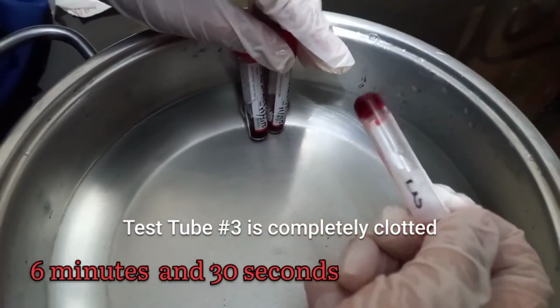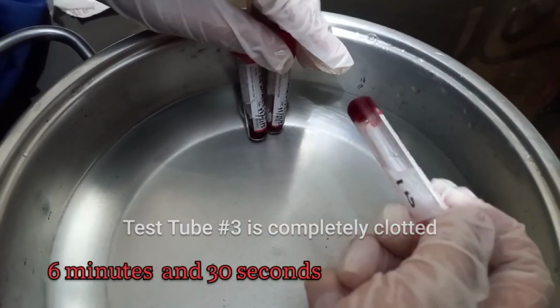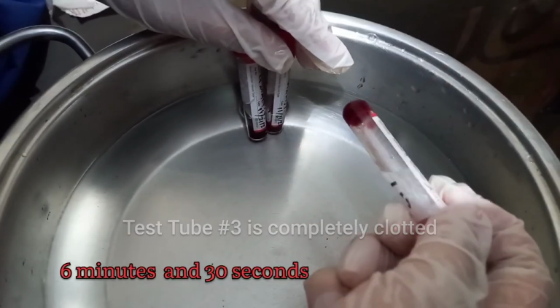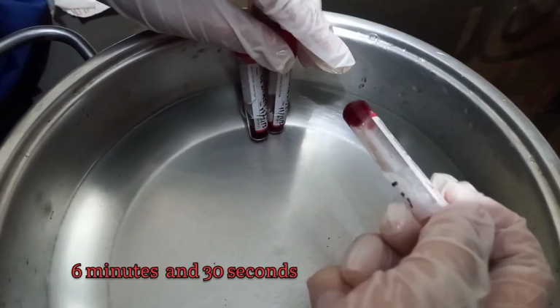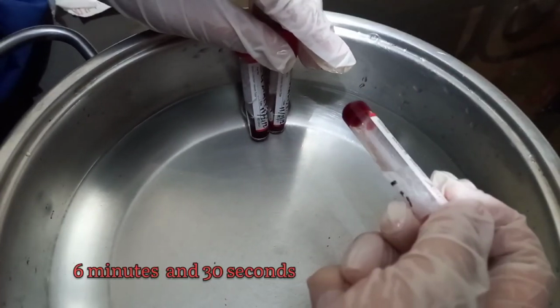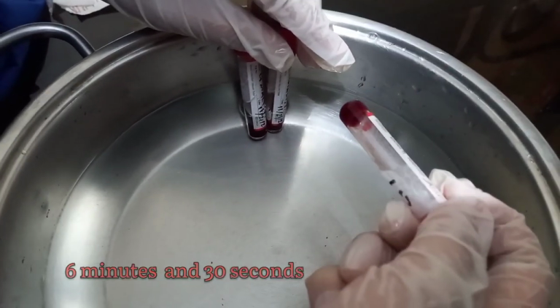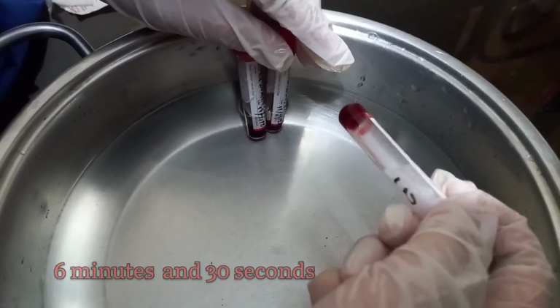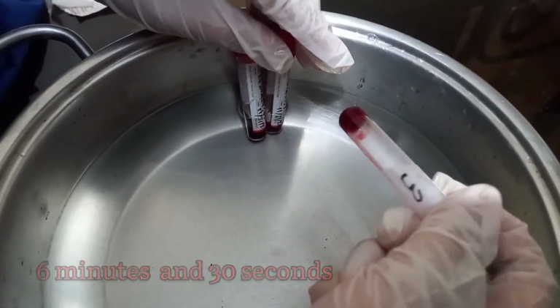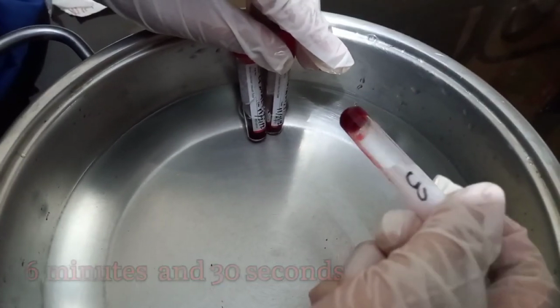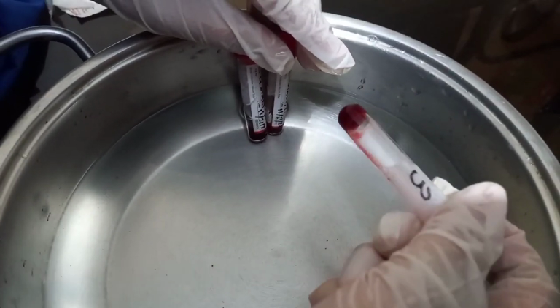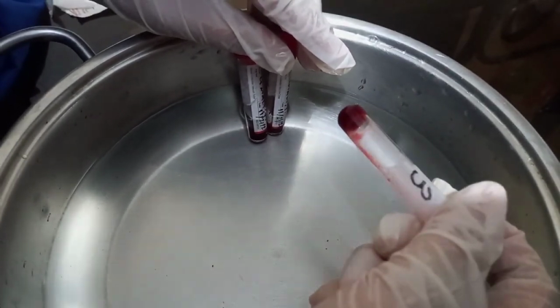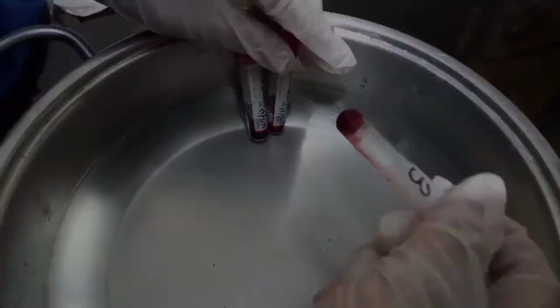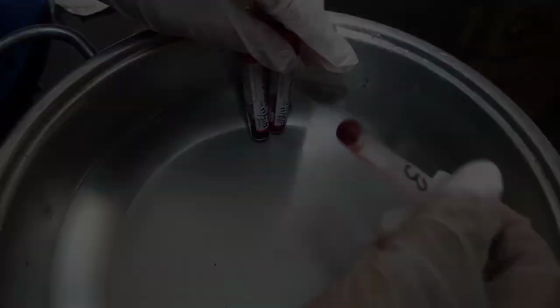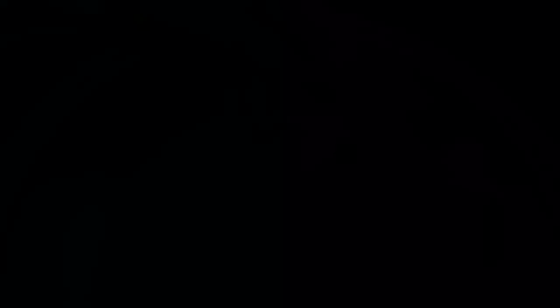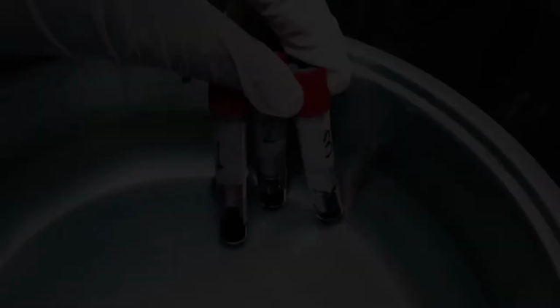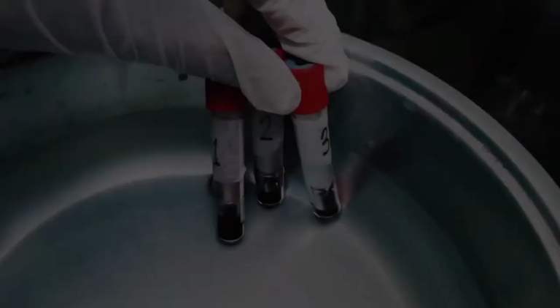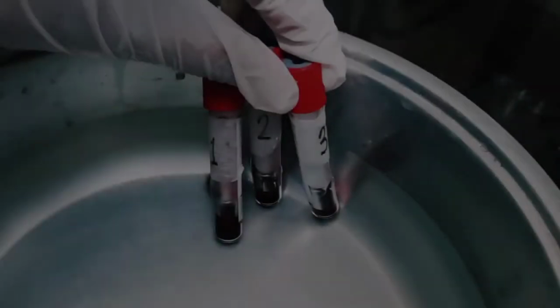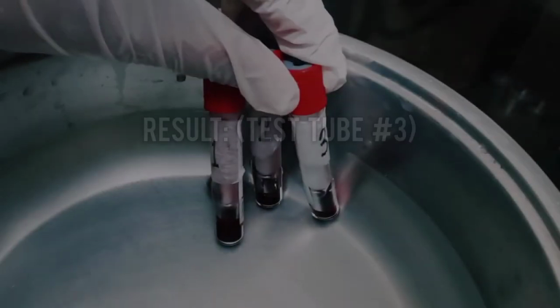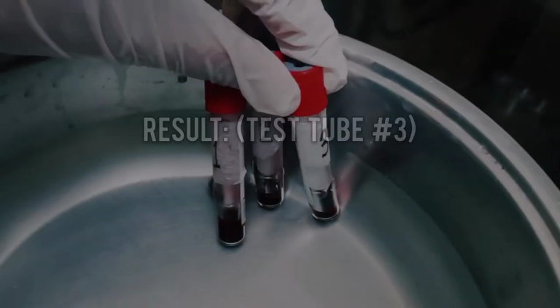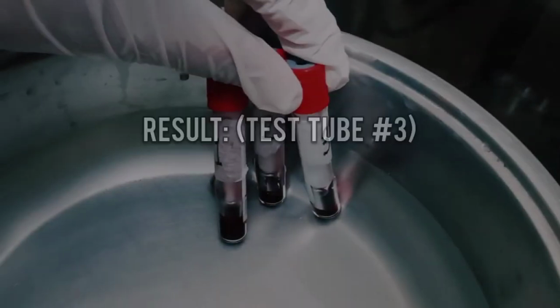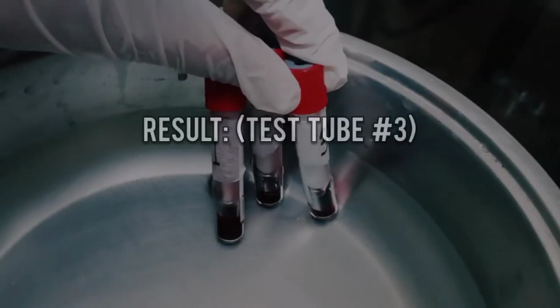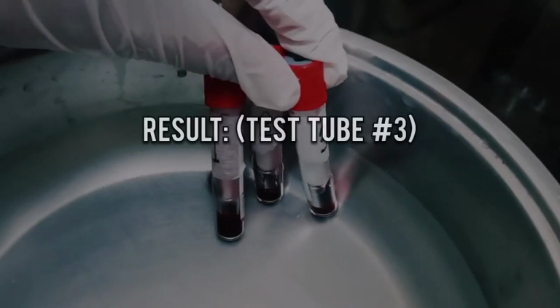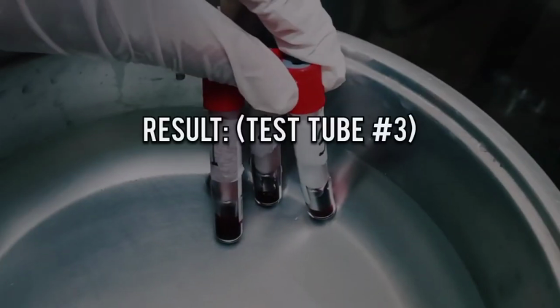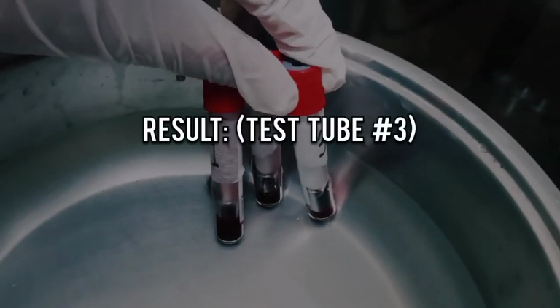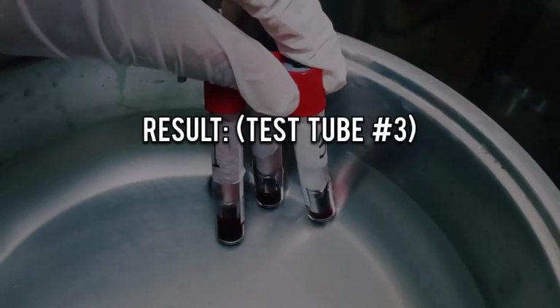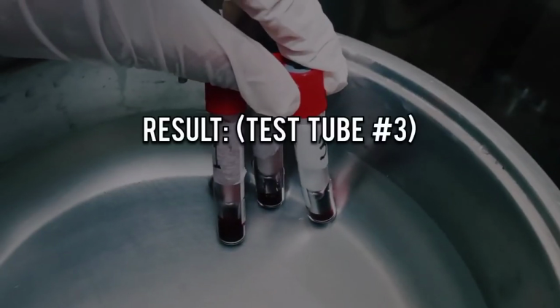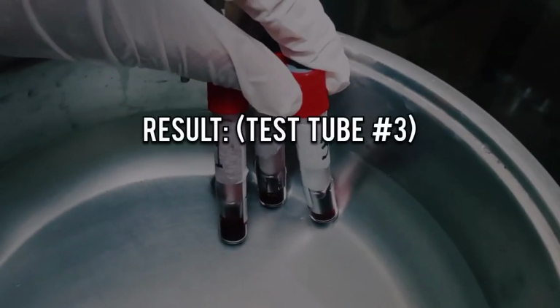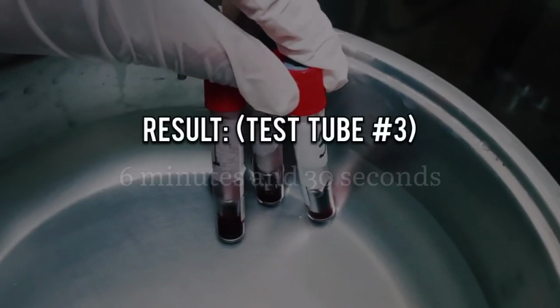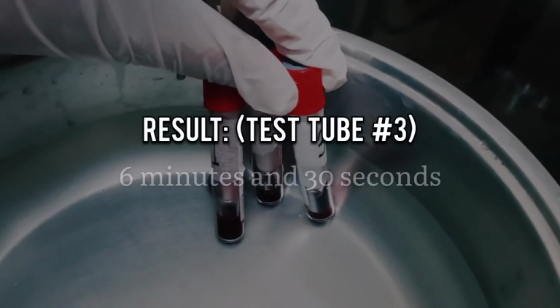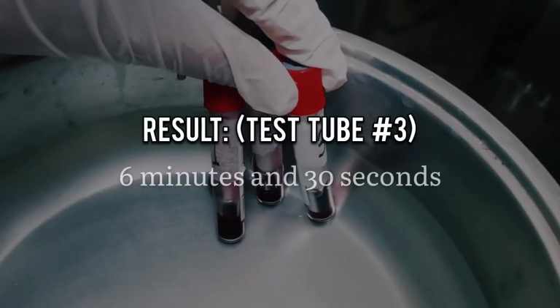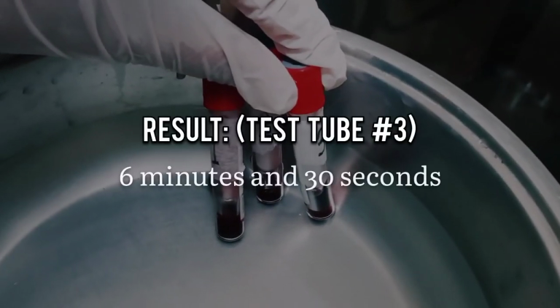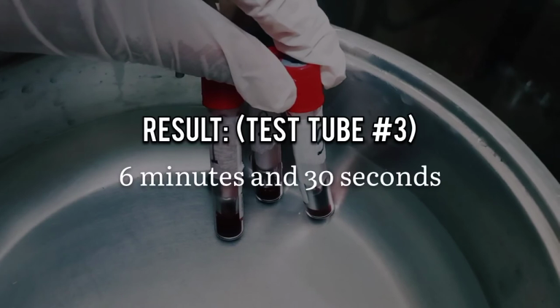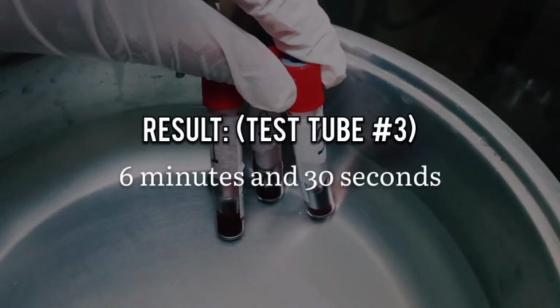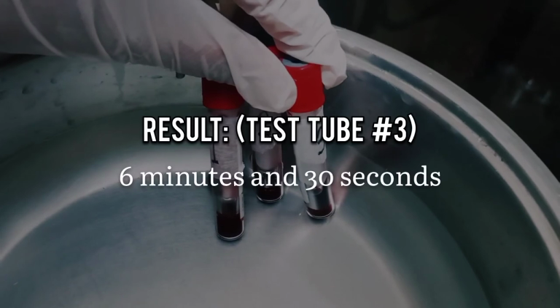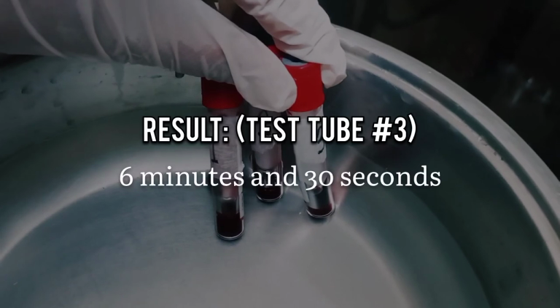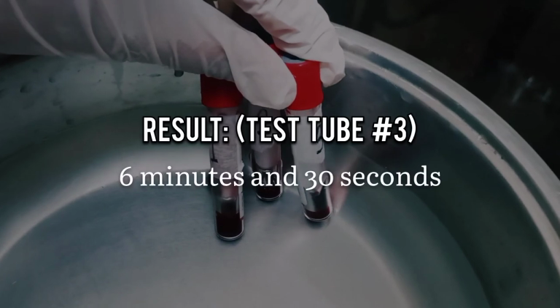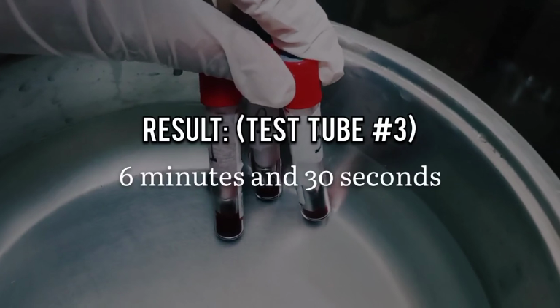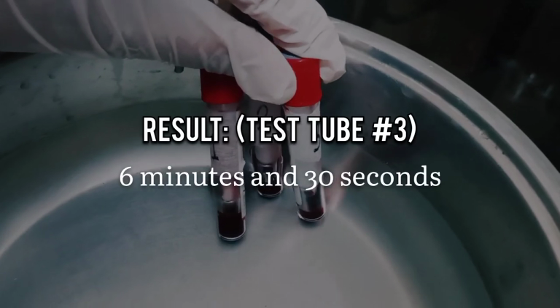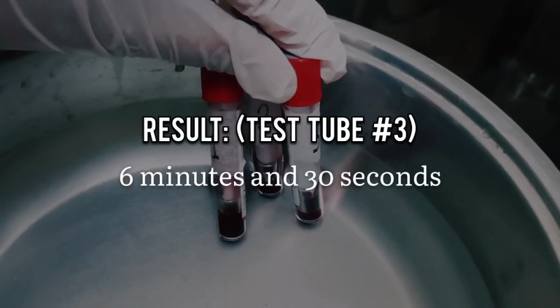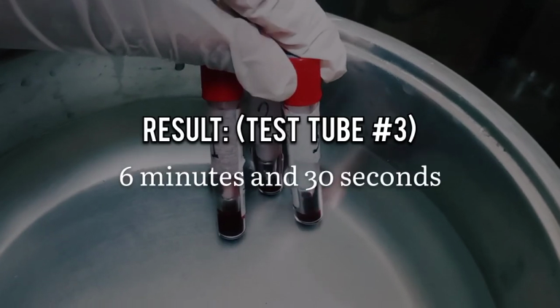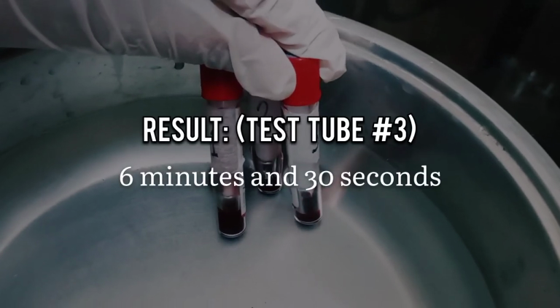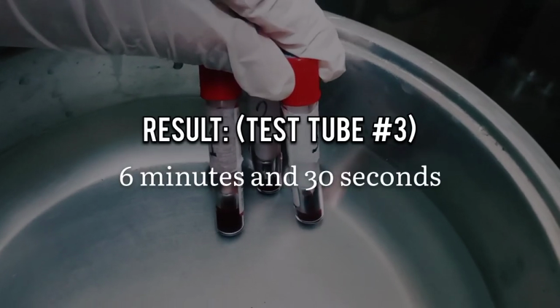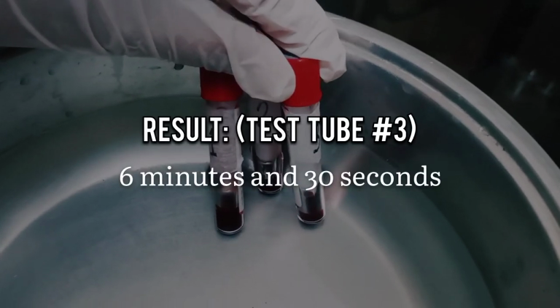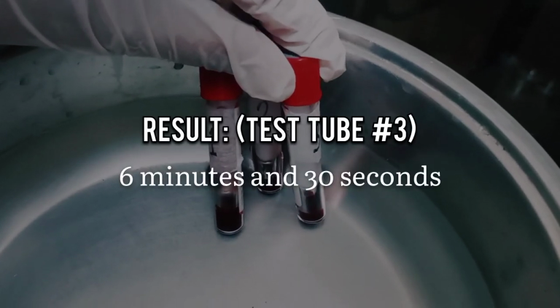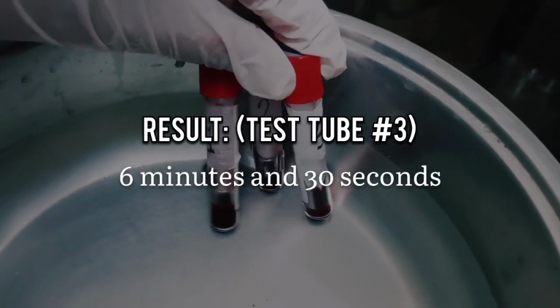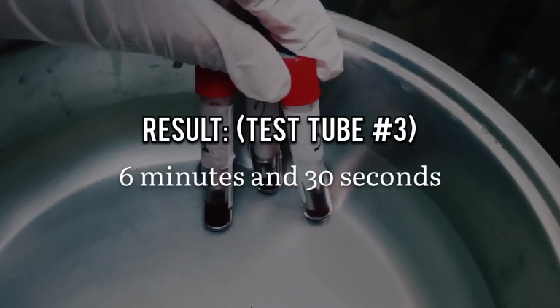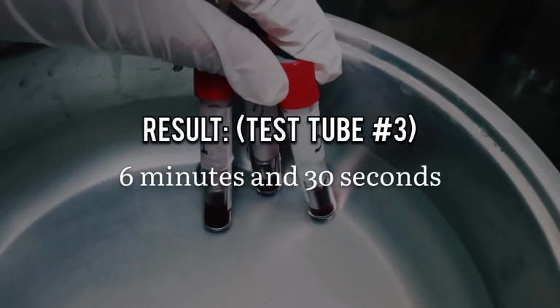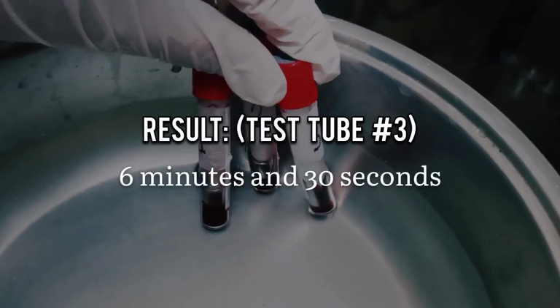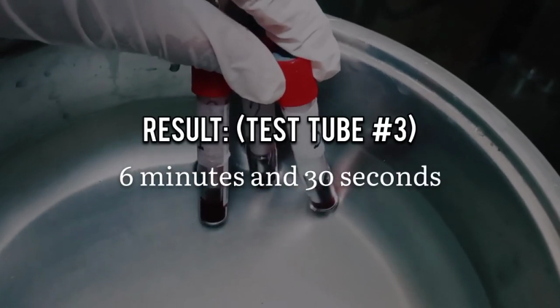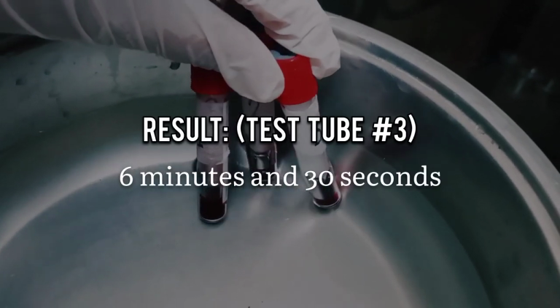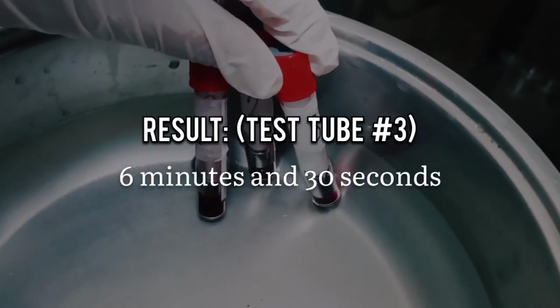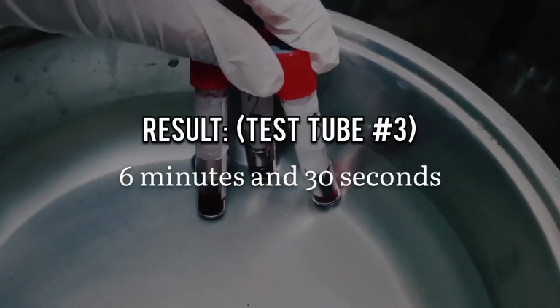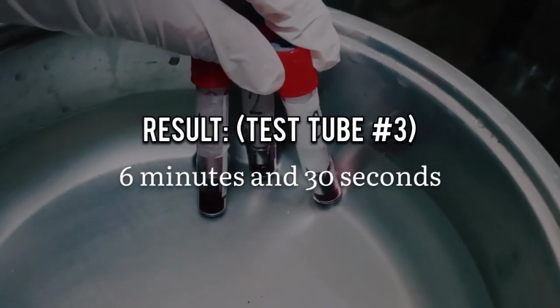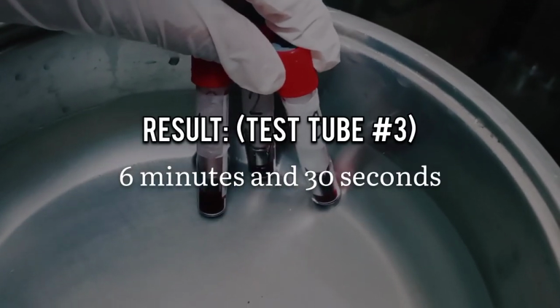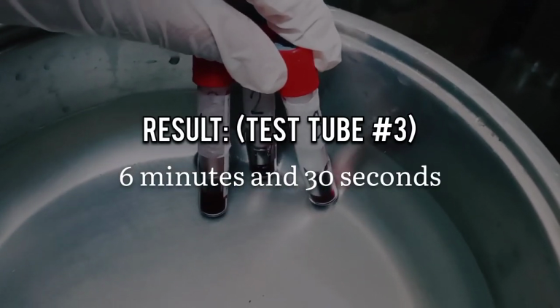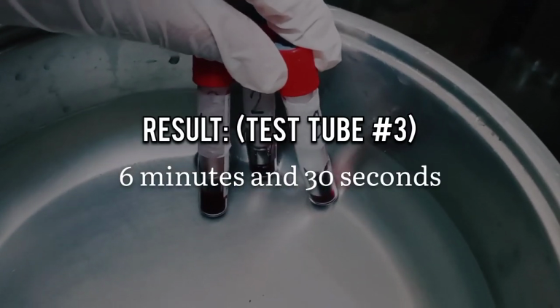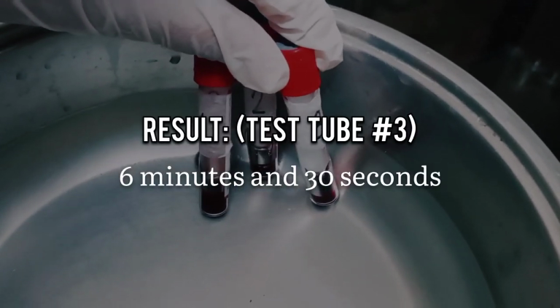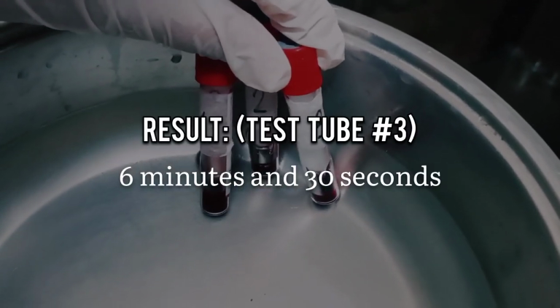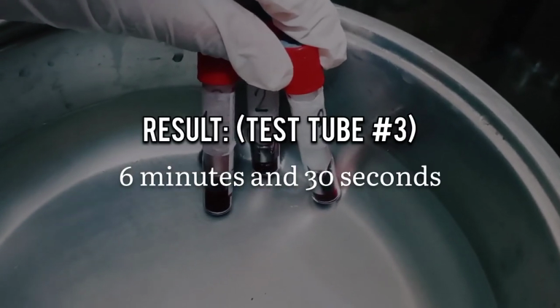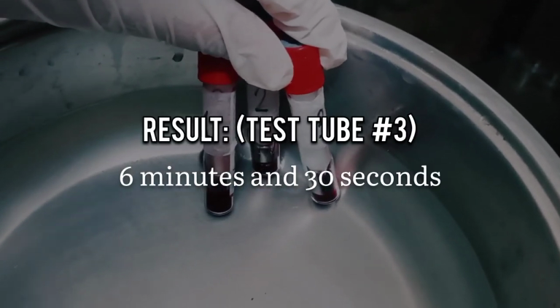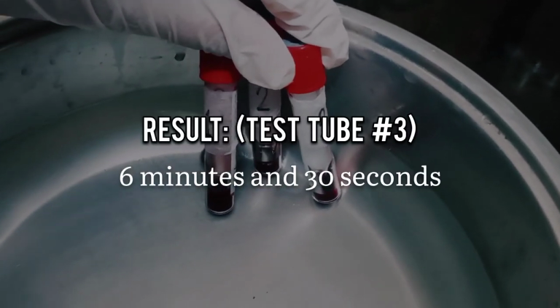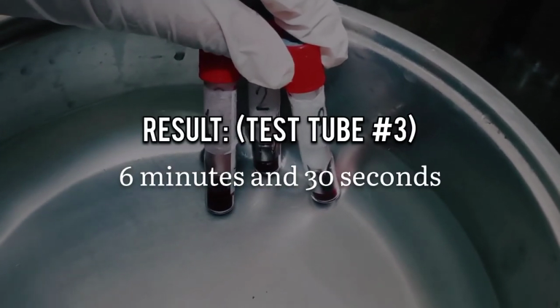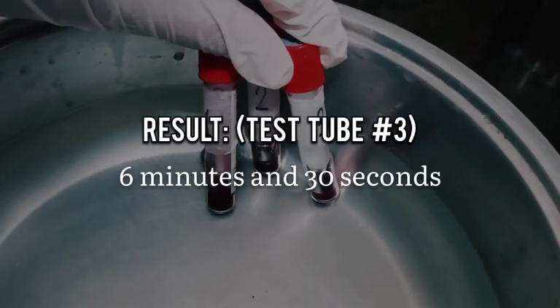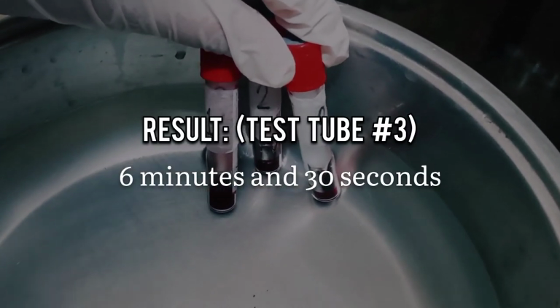Since agitation and handling speed up coagulation, the clotting time of tube number 3 is the reported result.